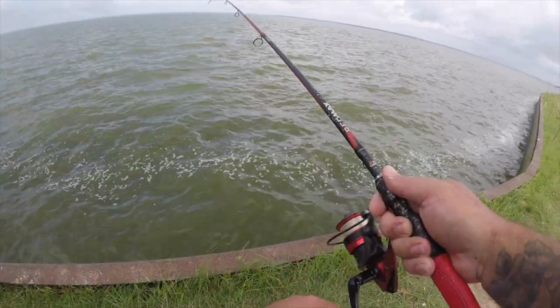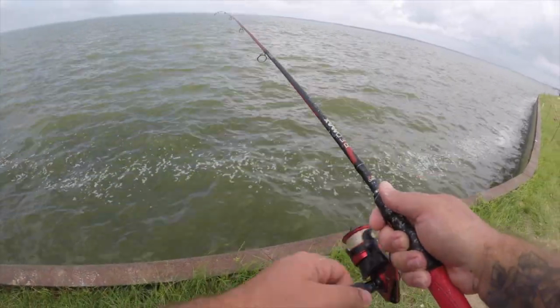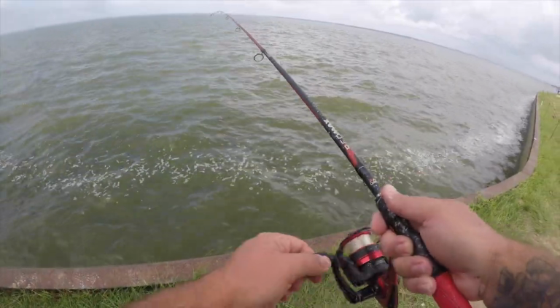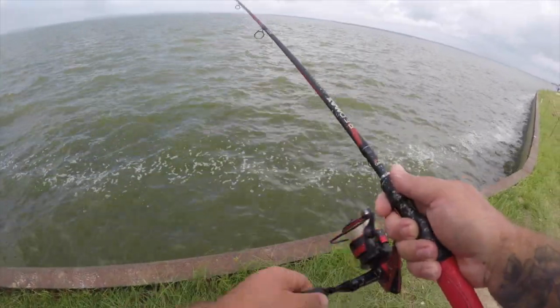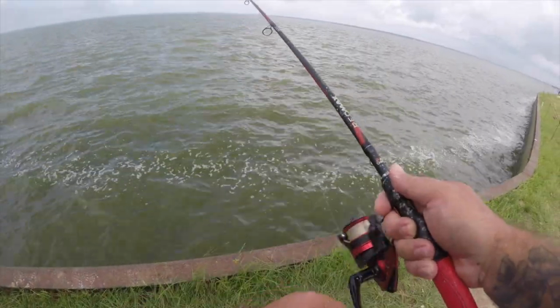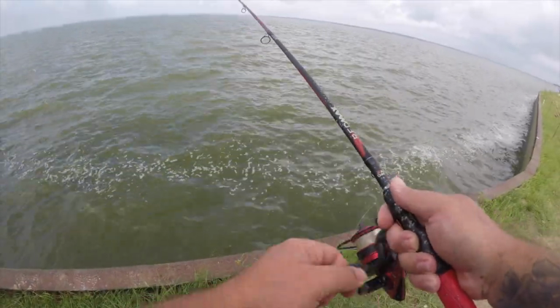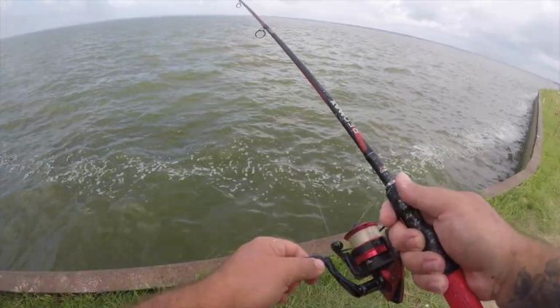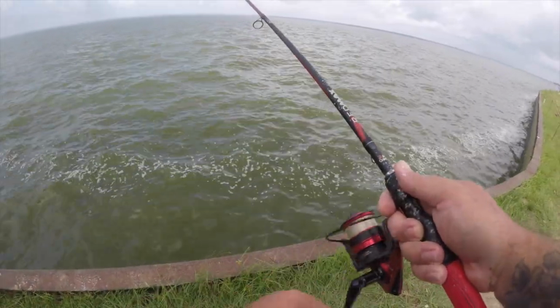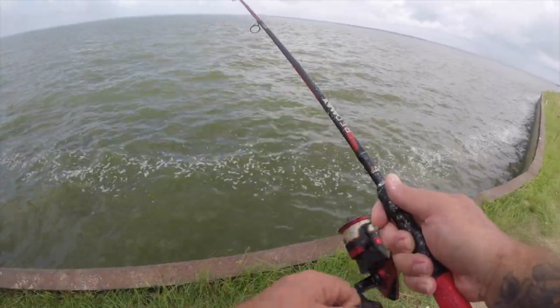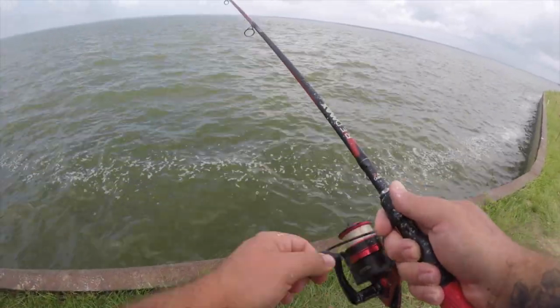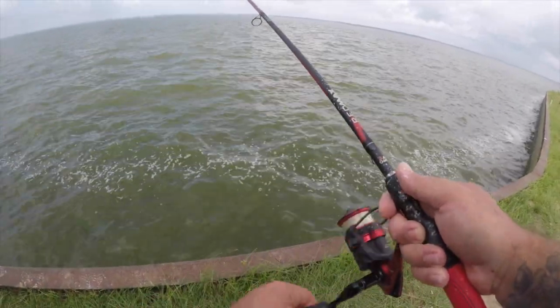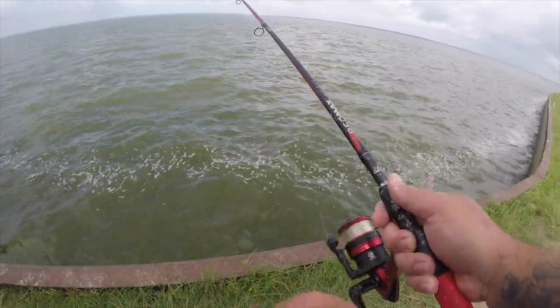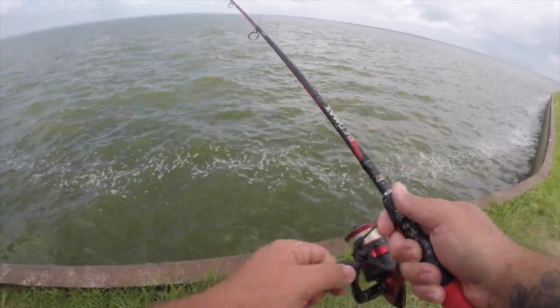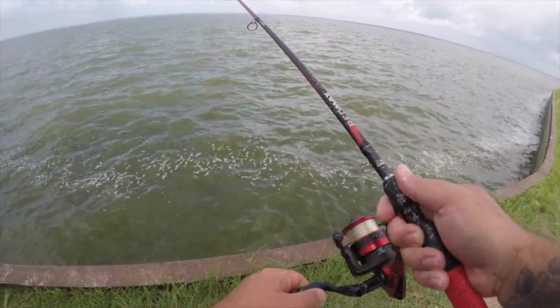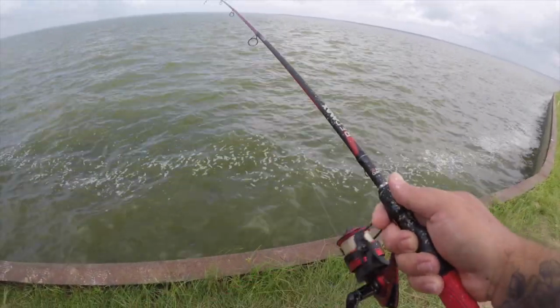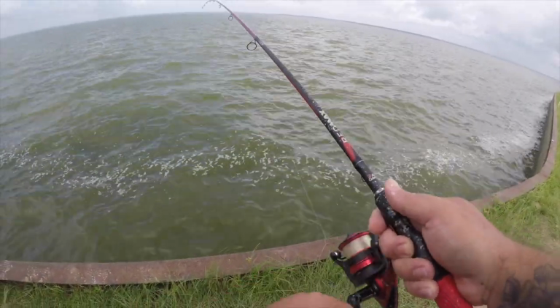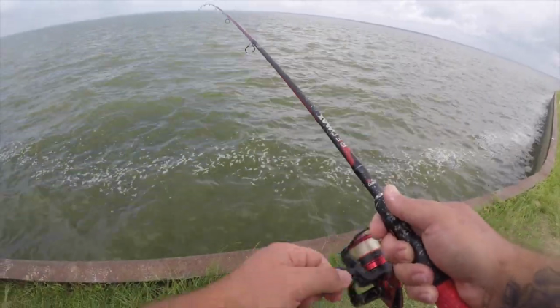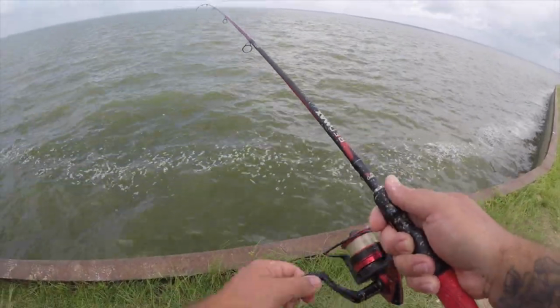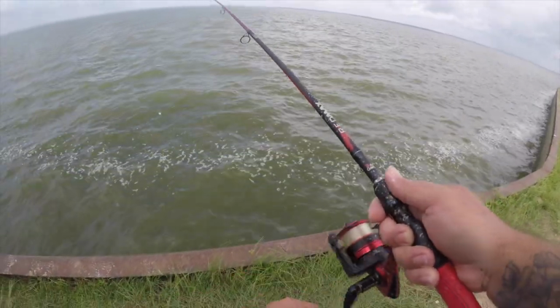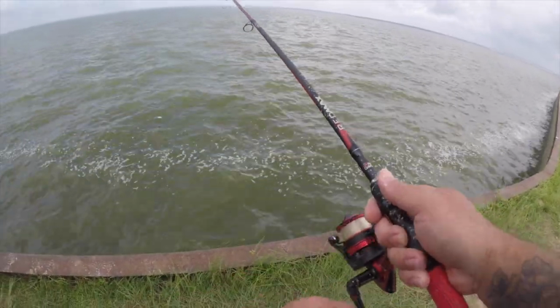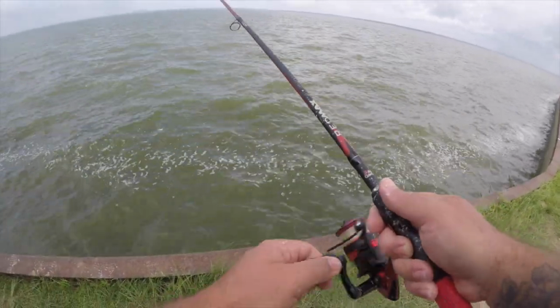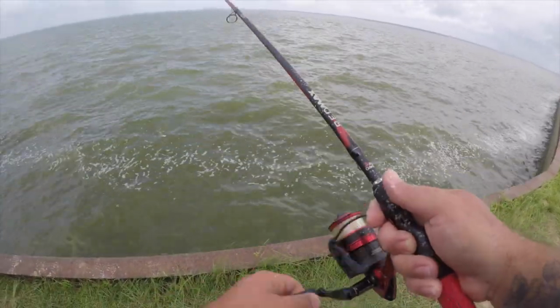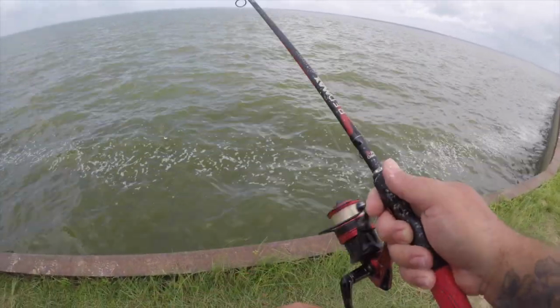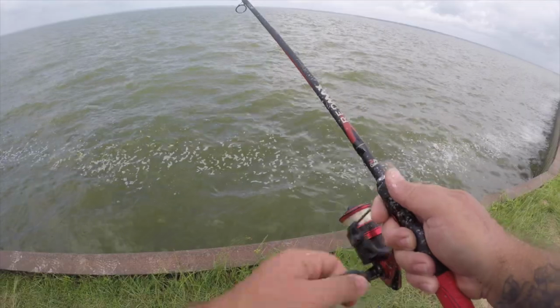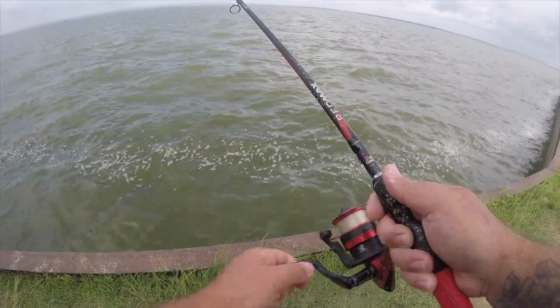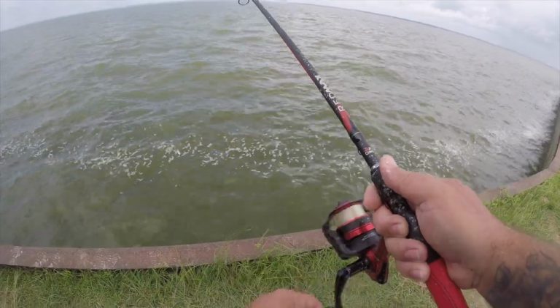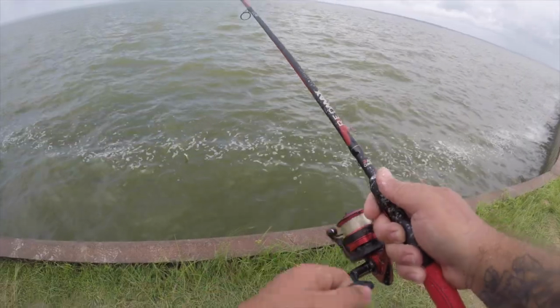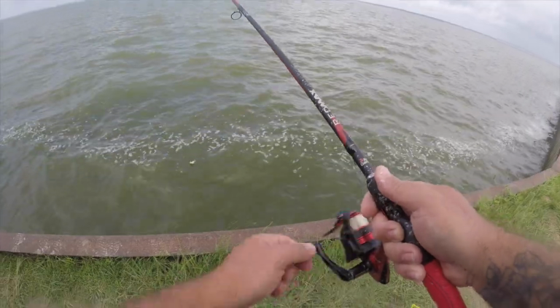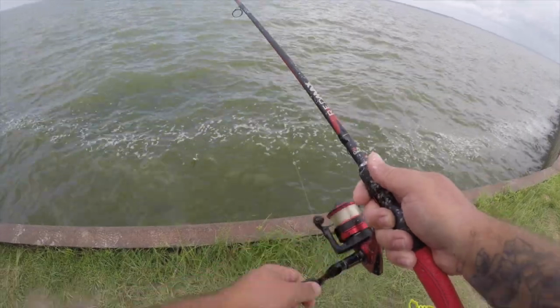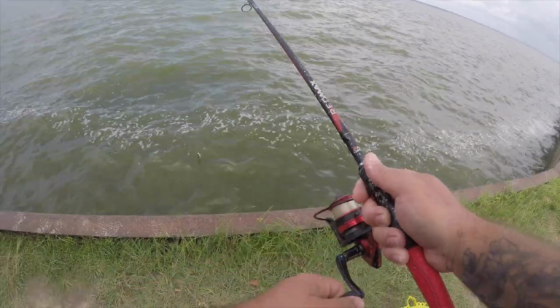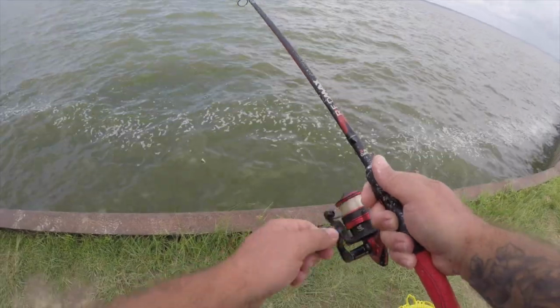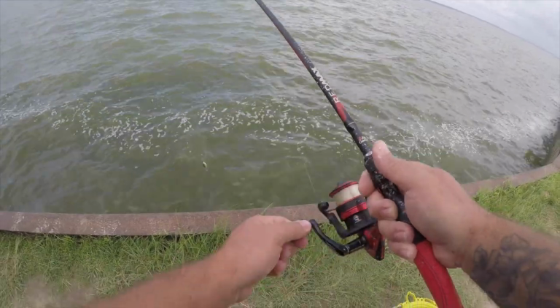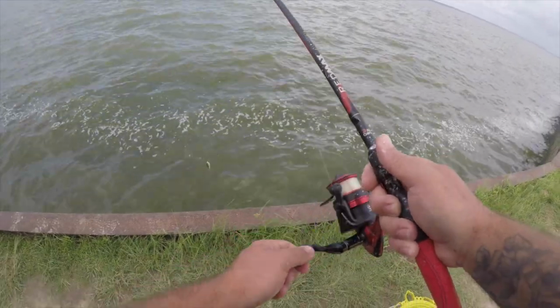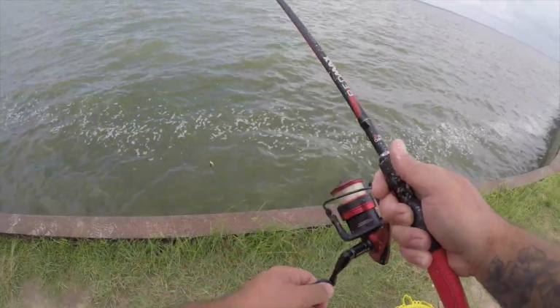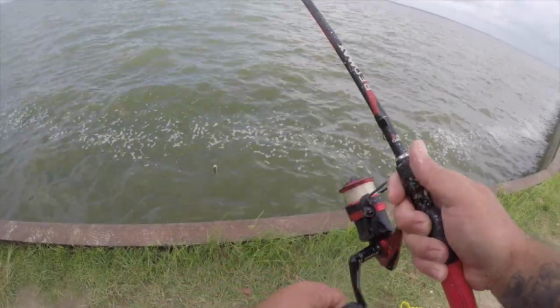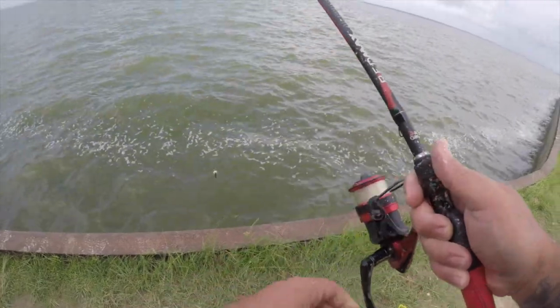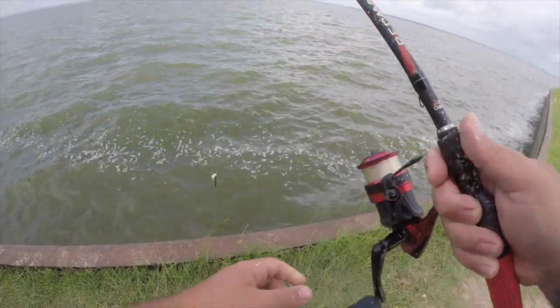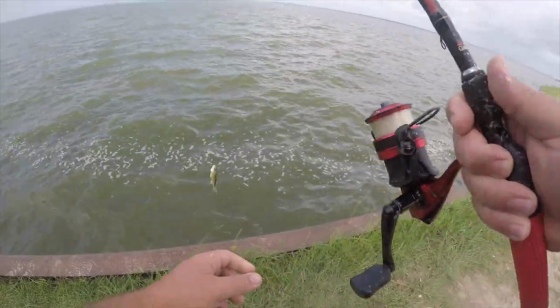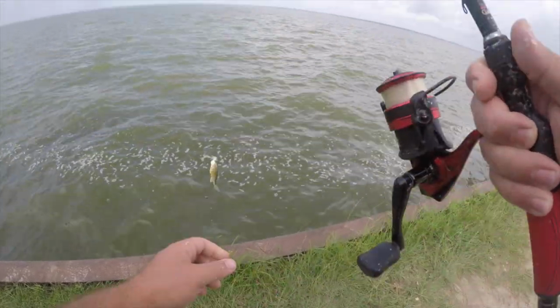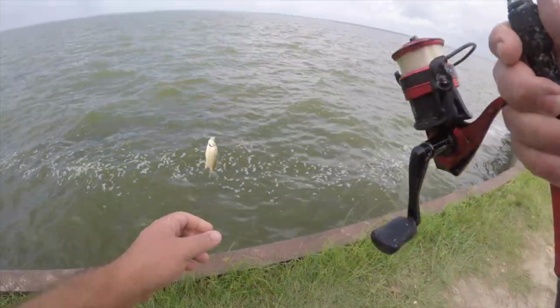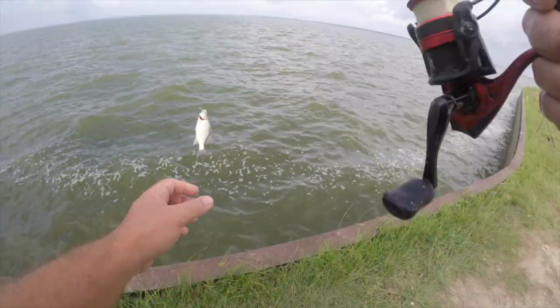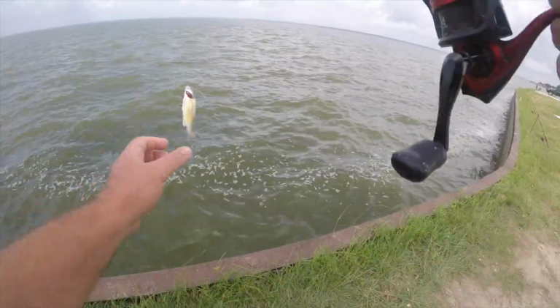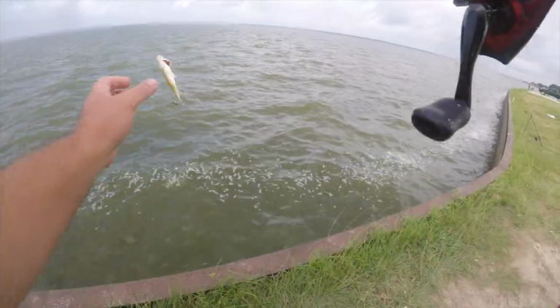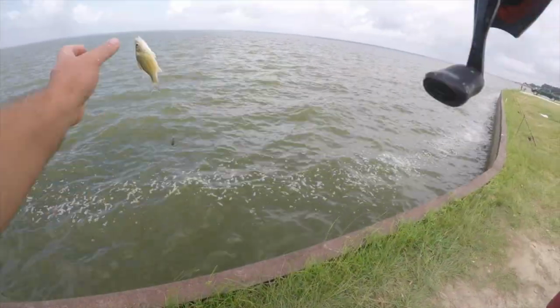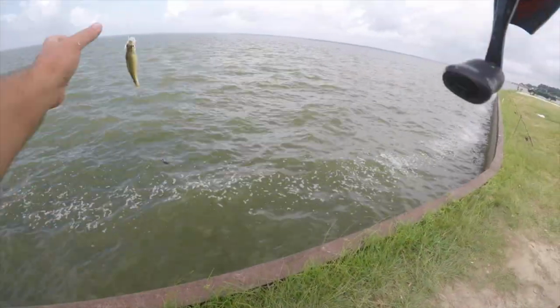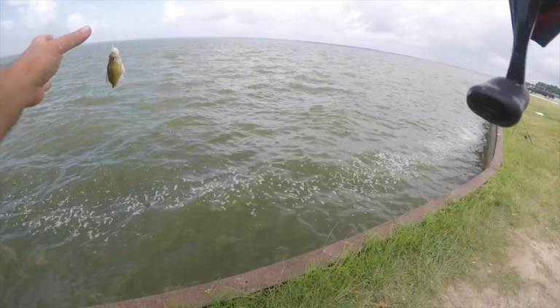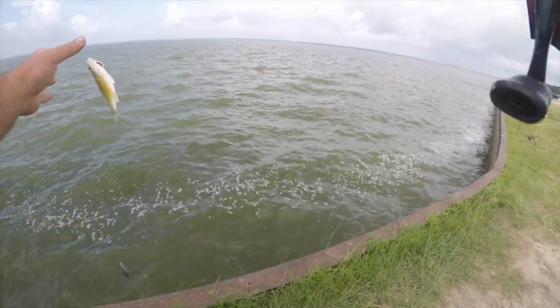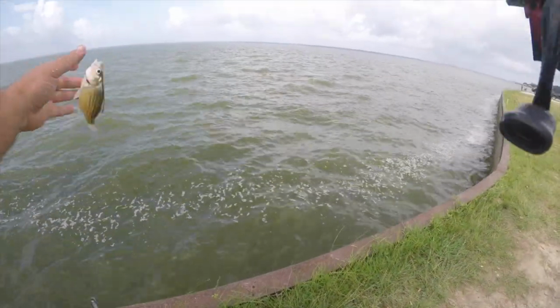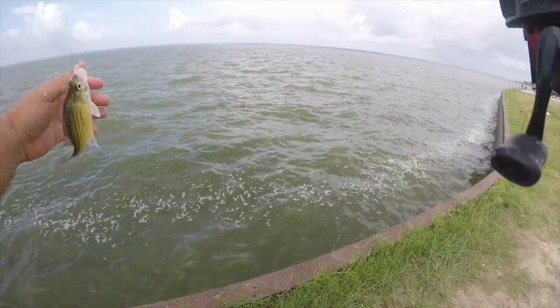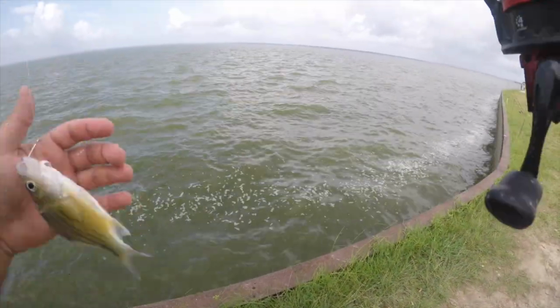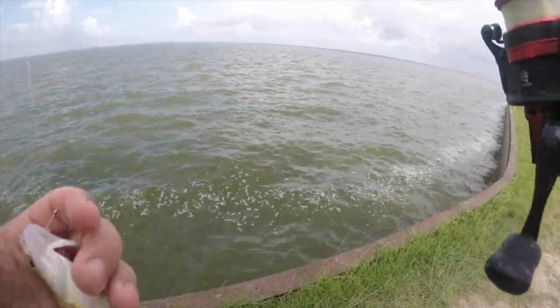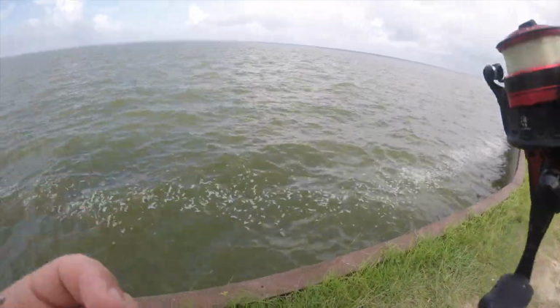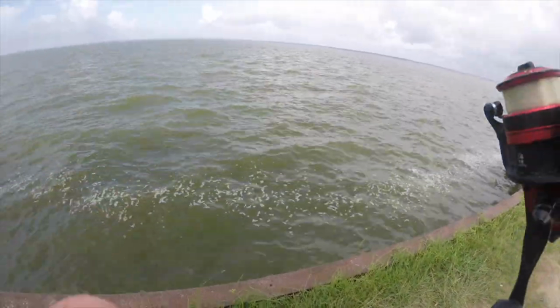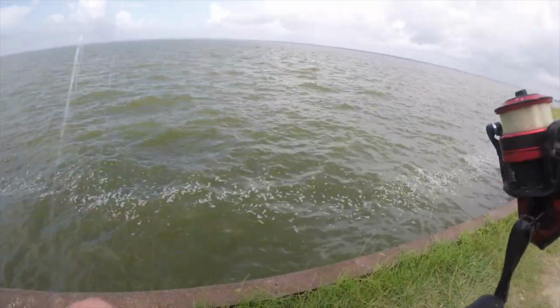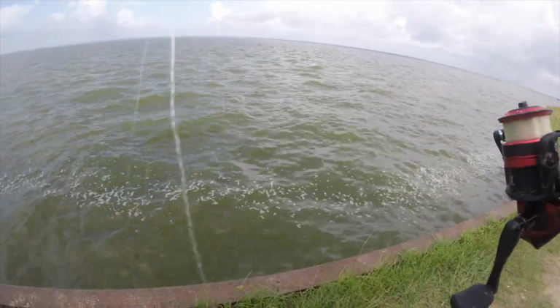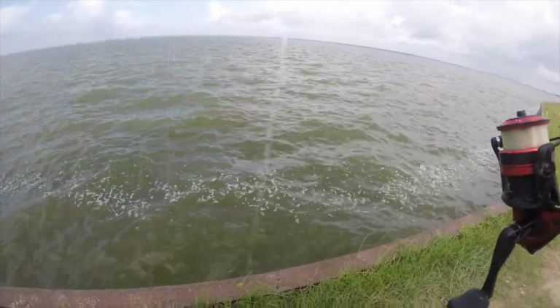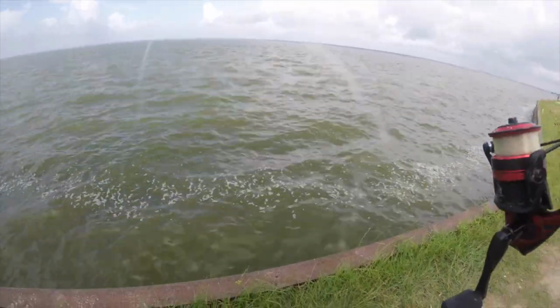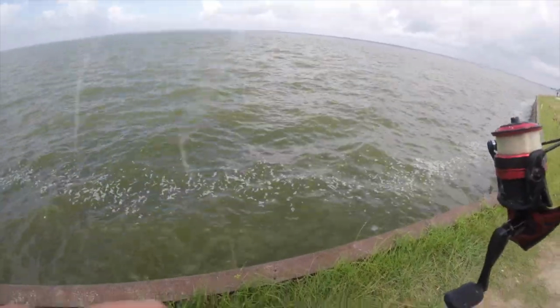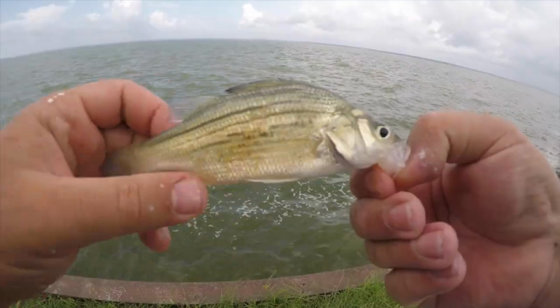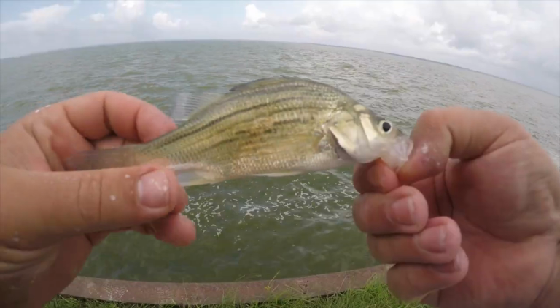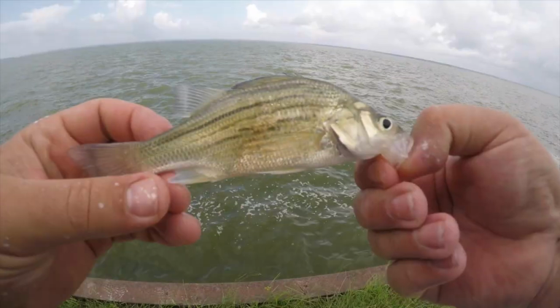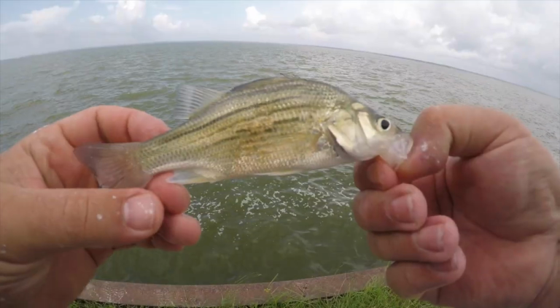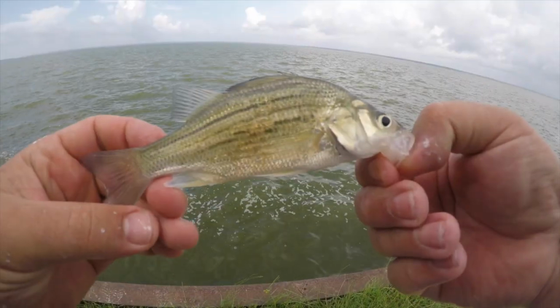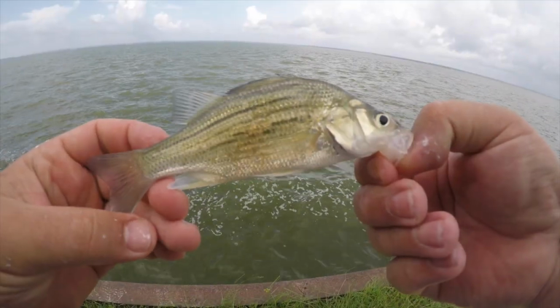I think I got another baby fish on here. We do — another bait stealing yellow bass. There he is.